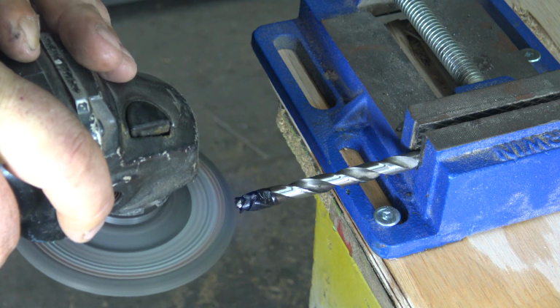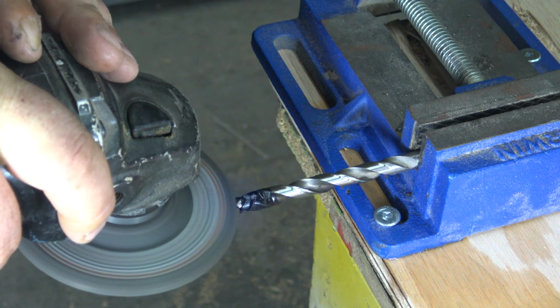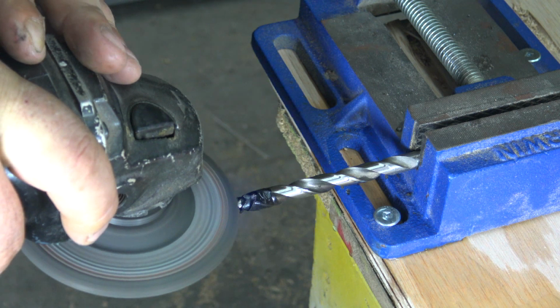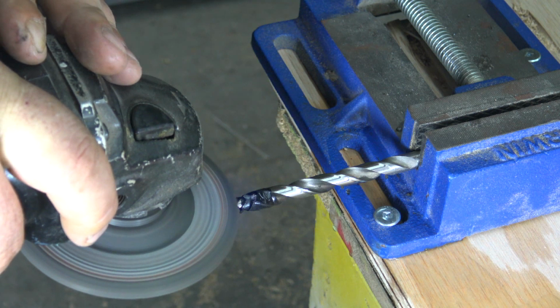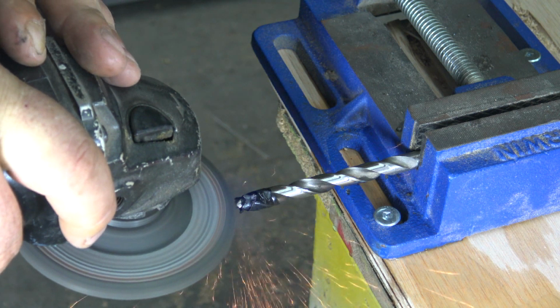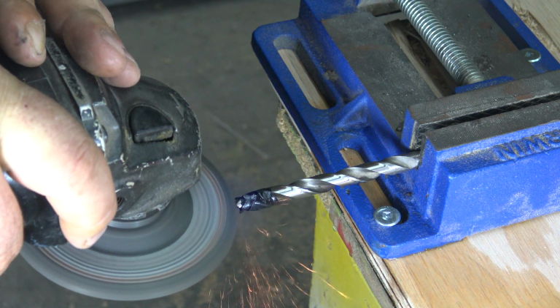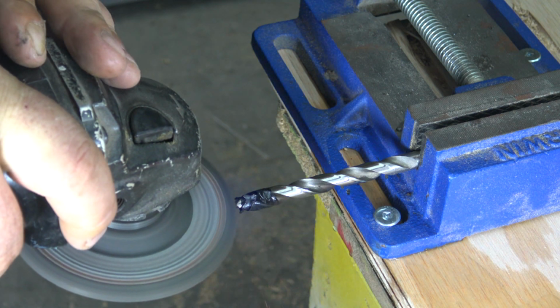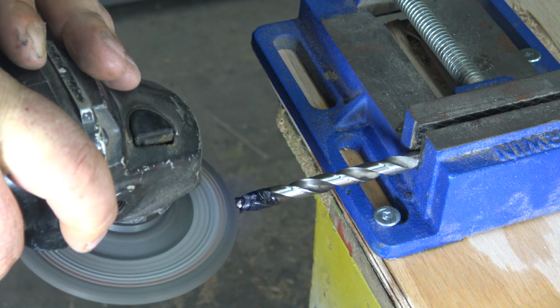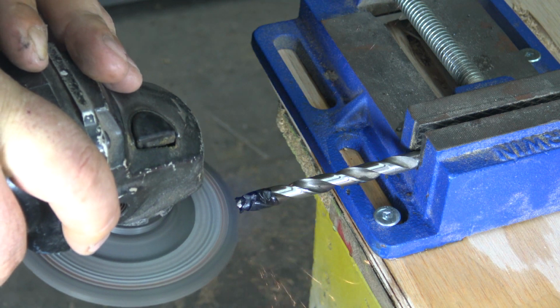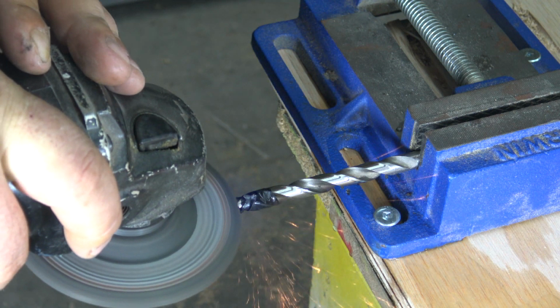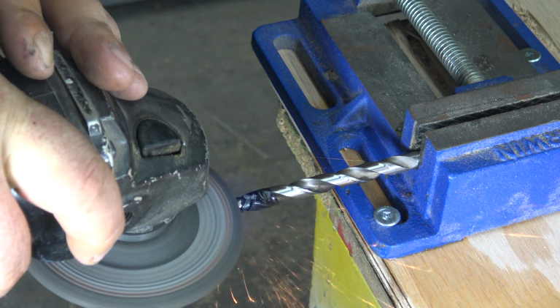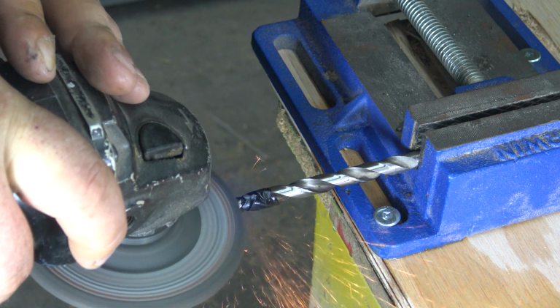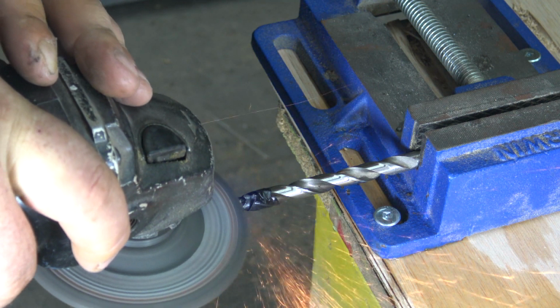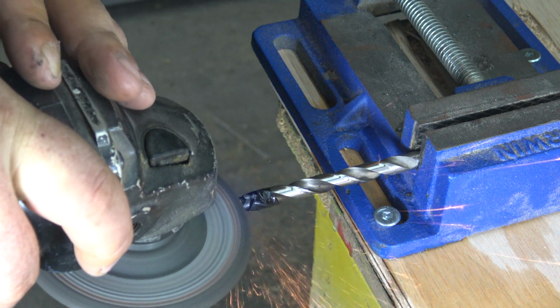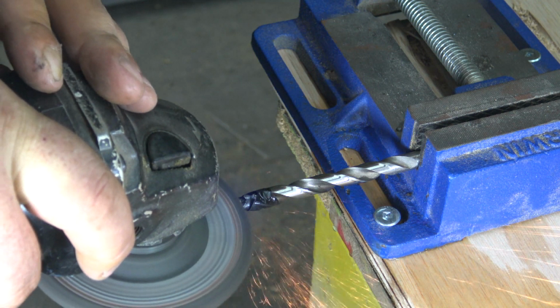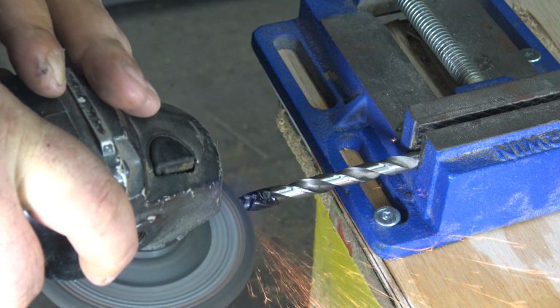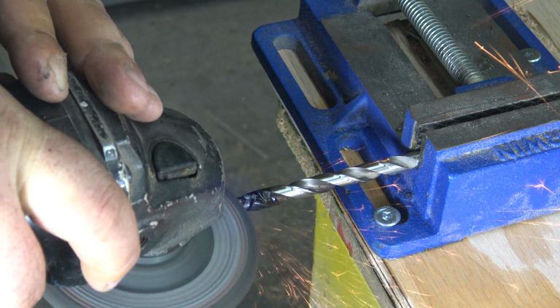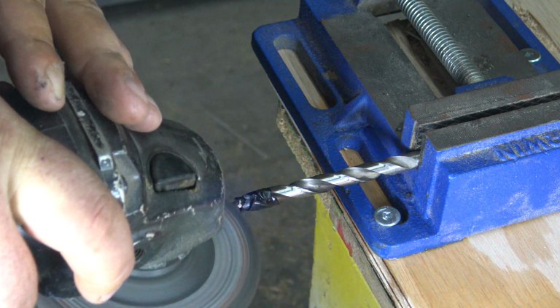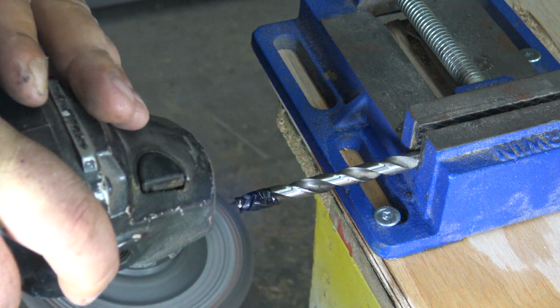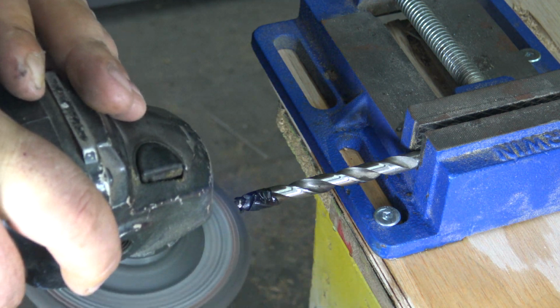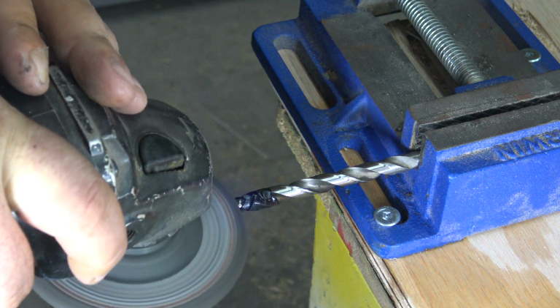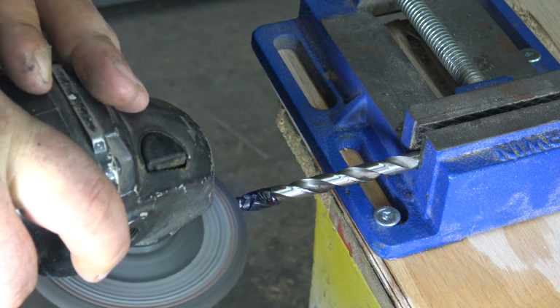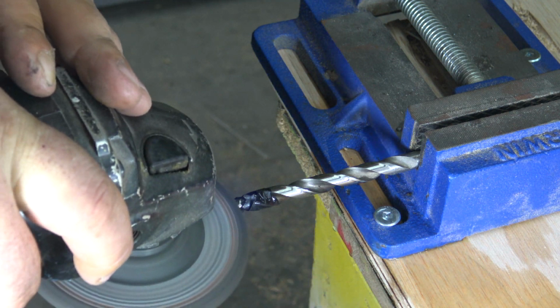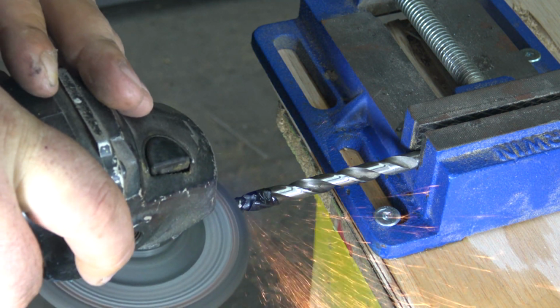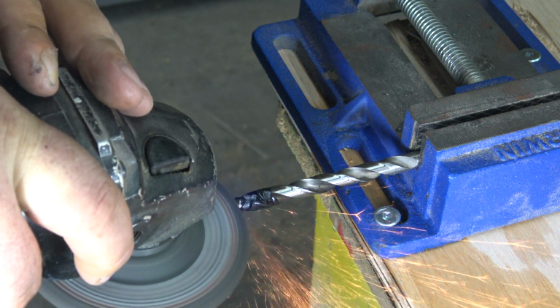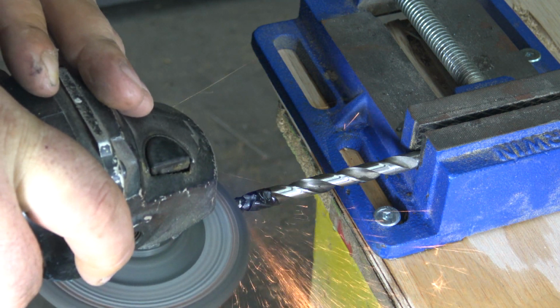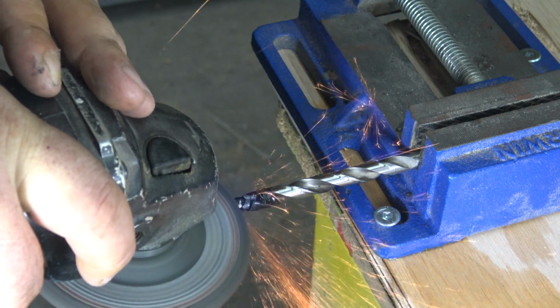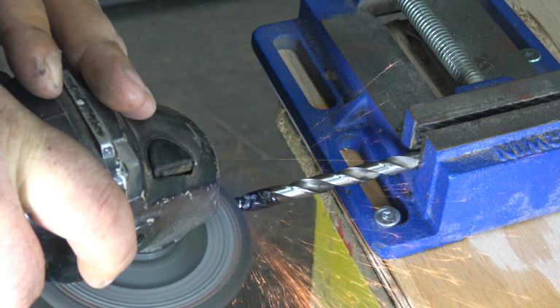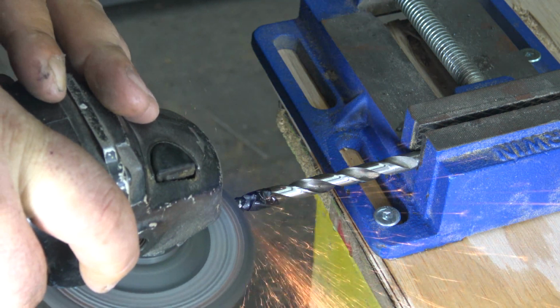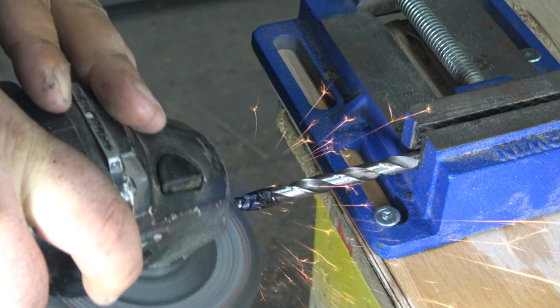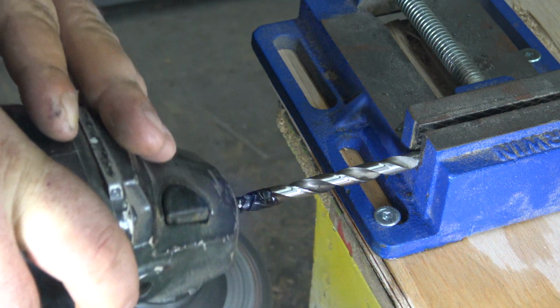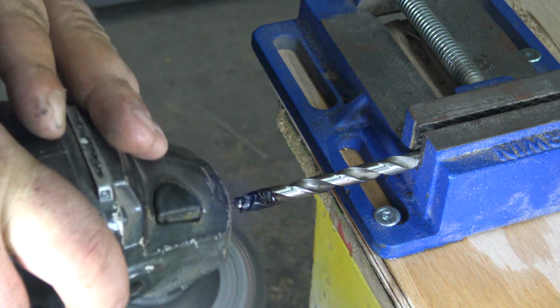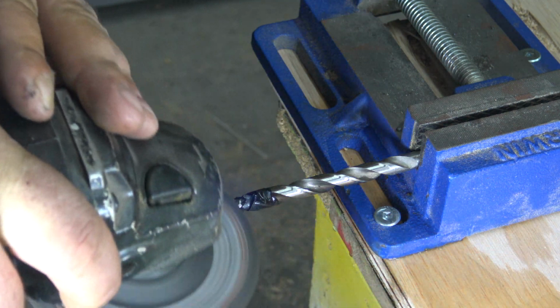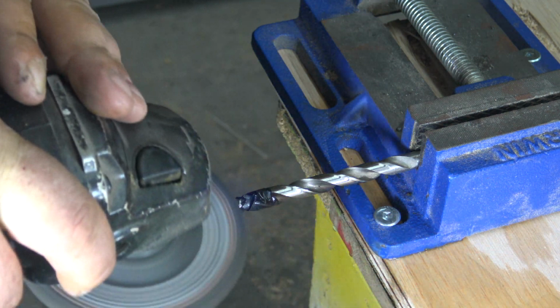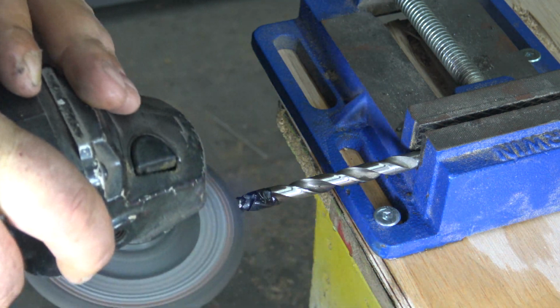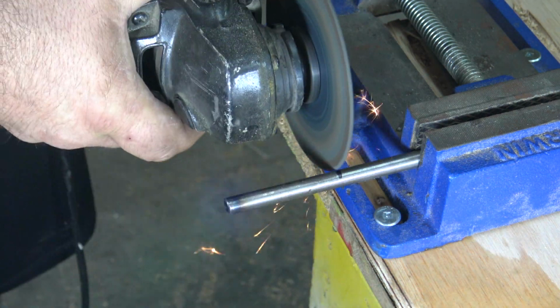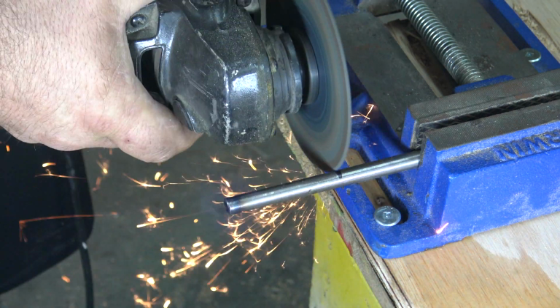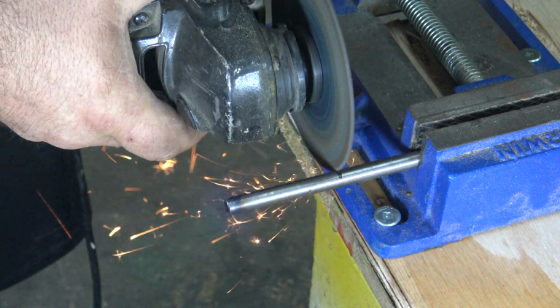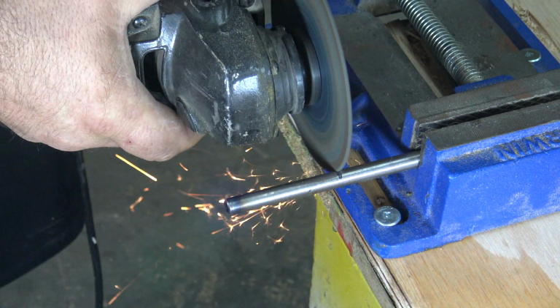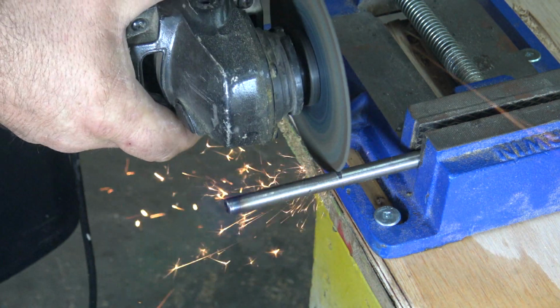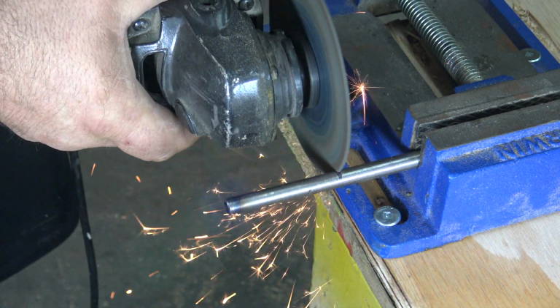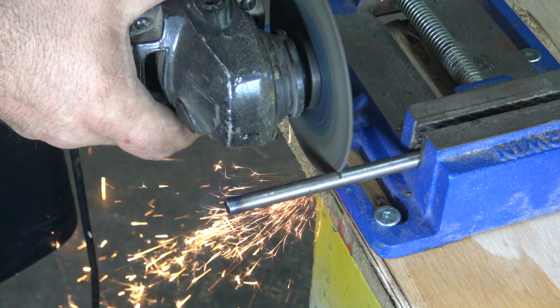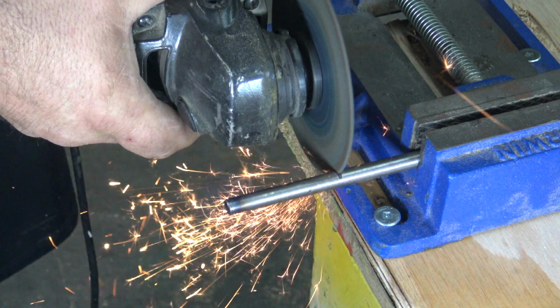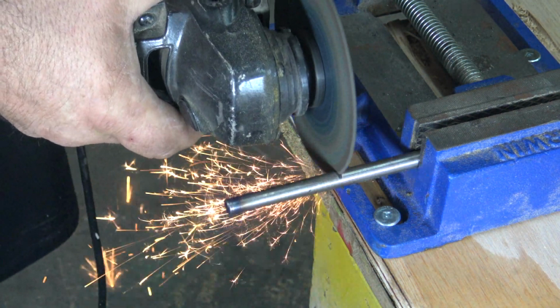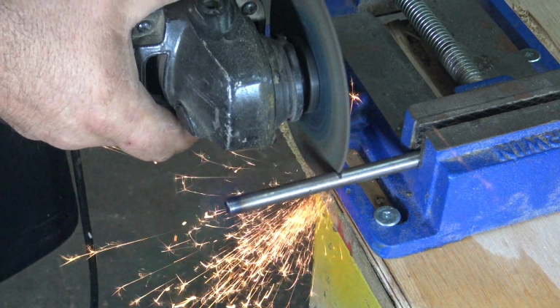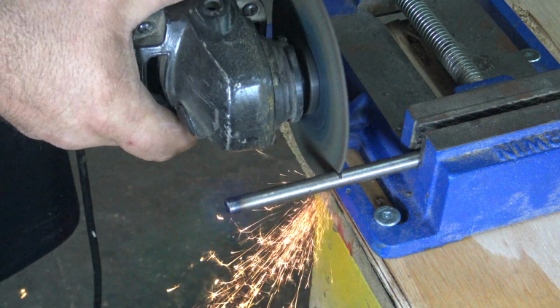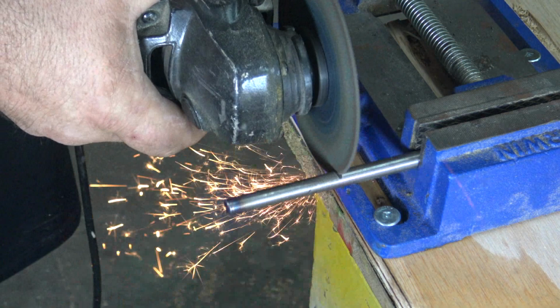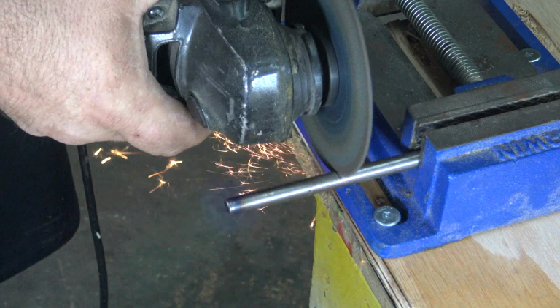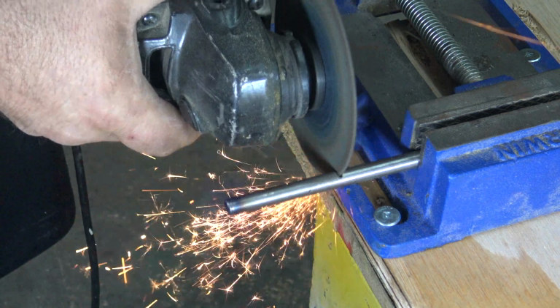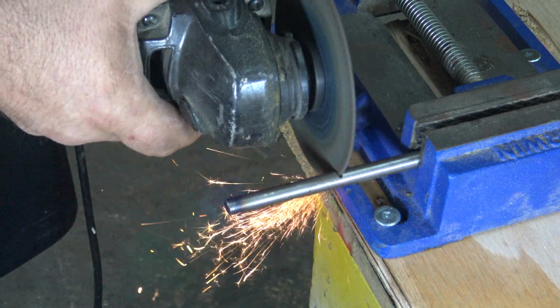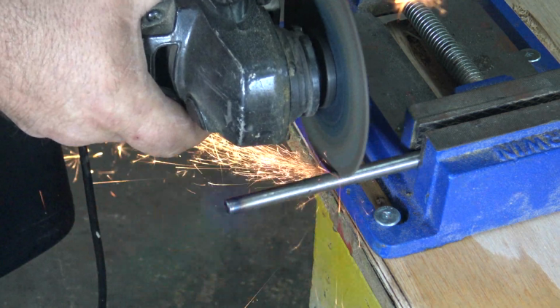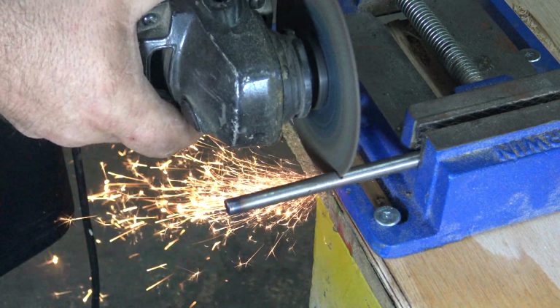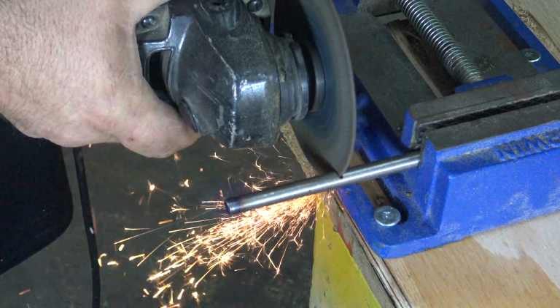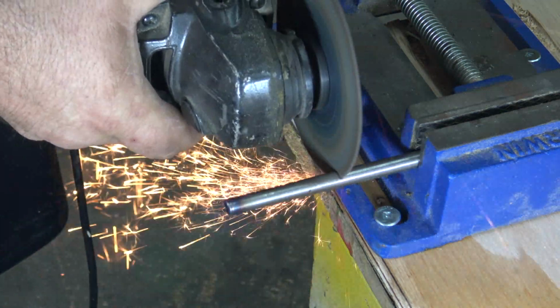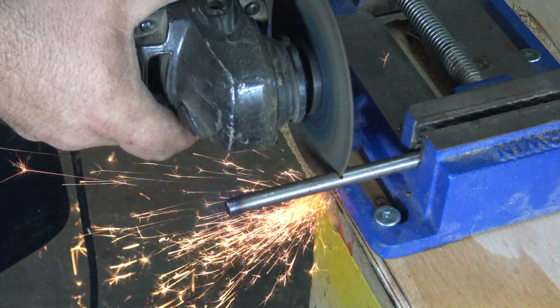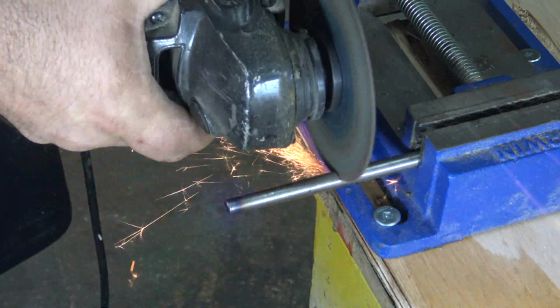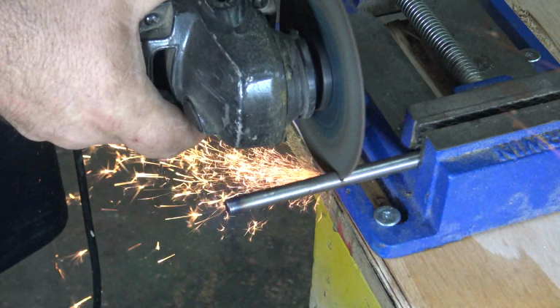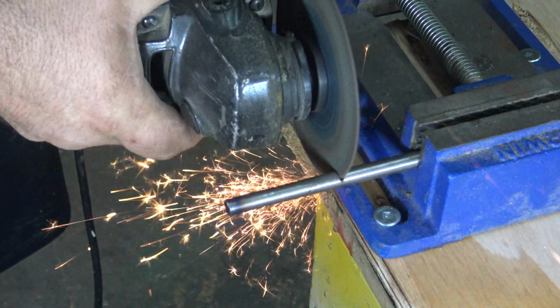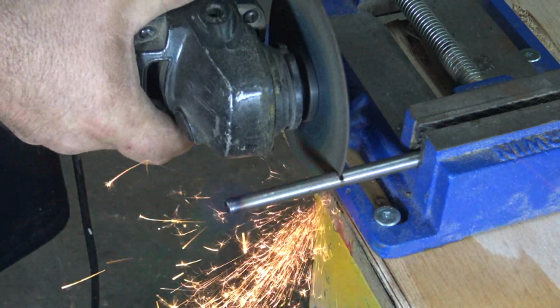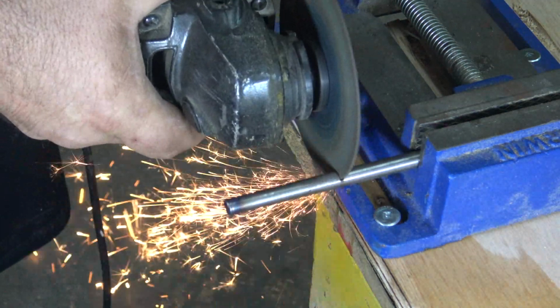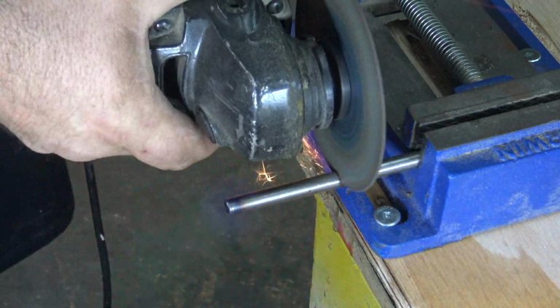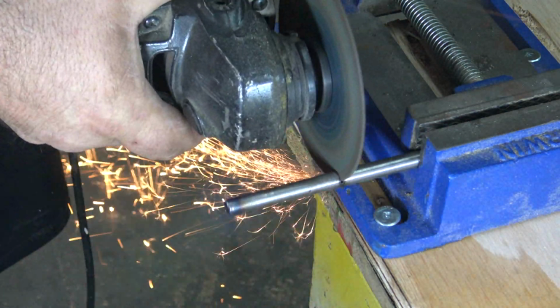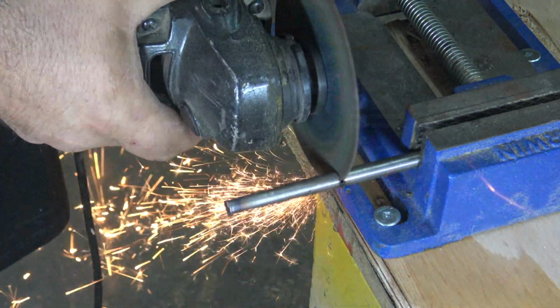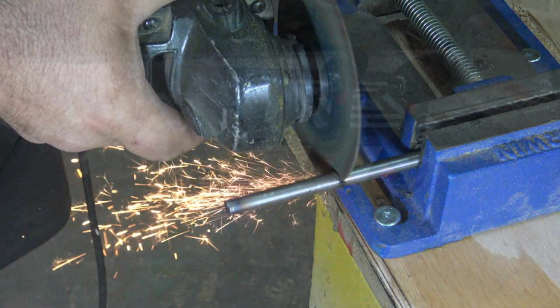After I was happy with the step bit portion, I came back with the metal cutoff wheel and cut it to six inches in length.